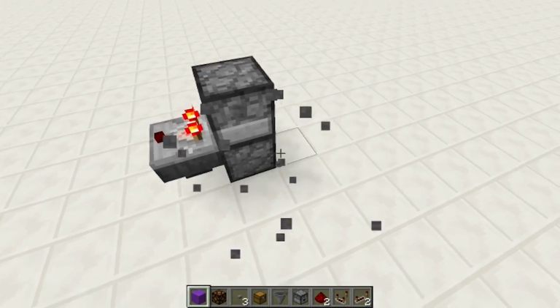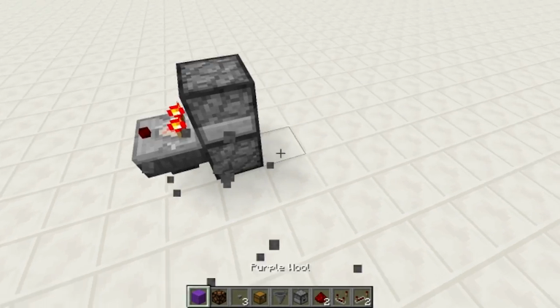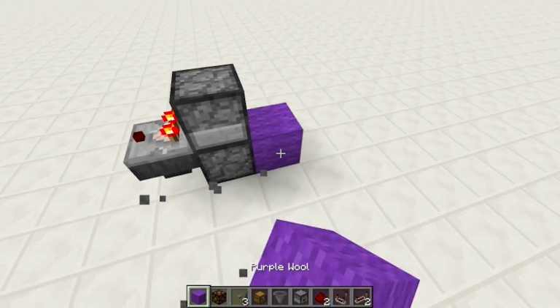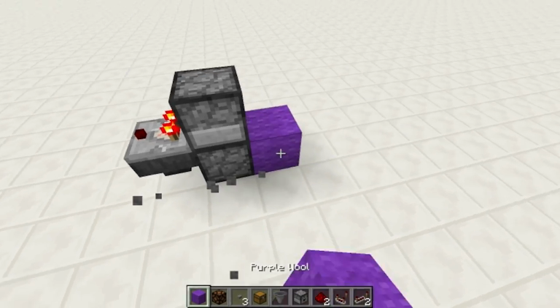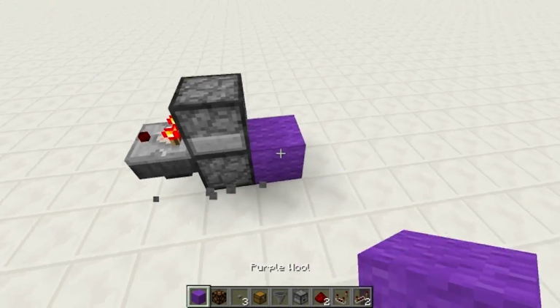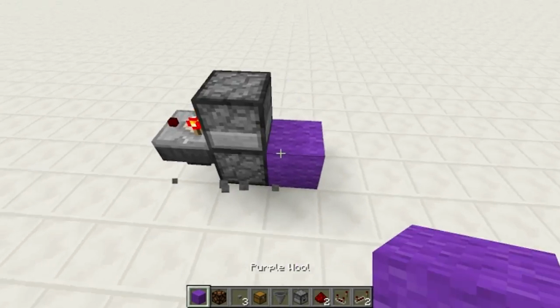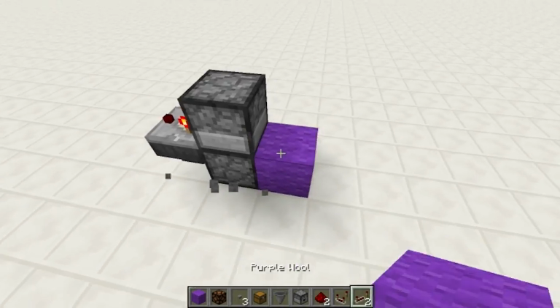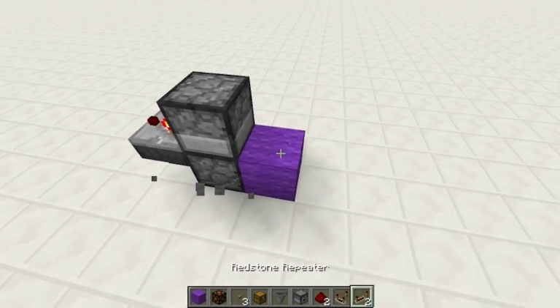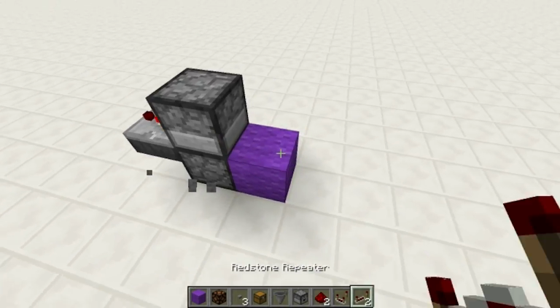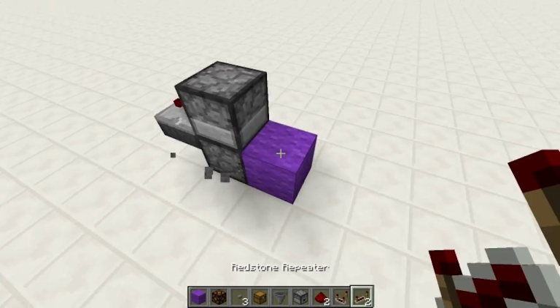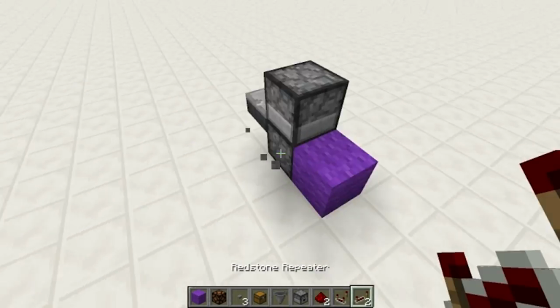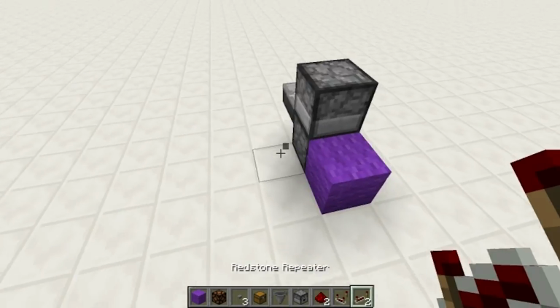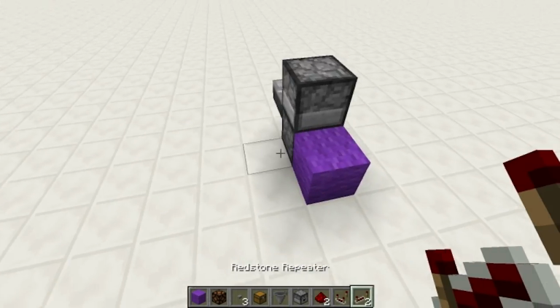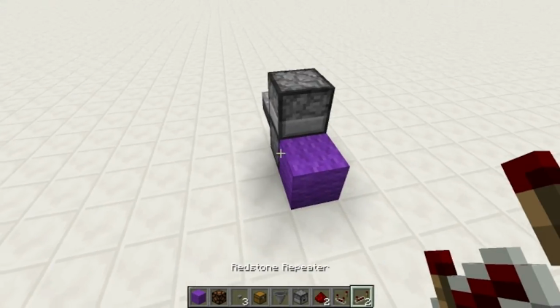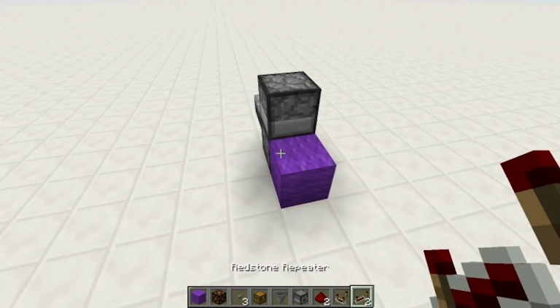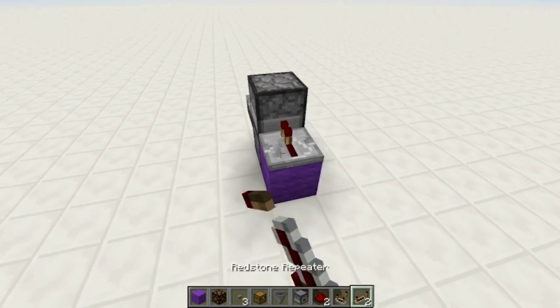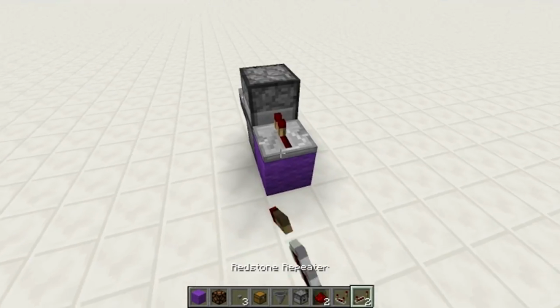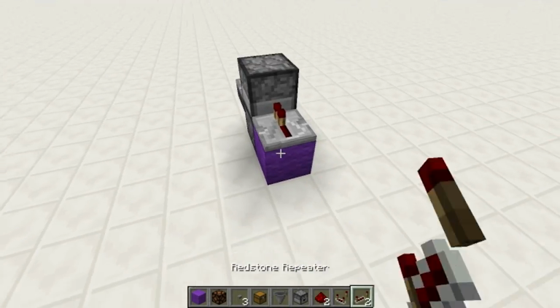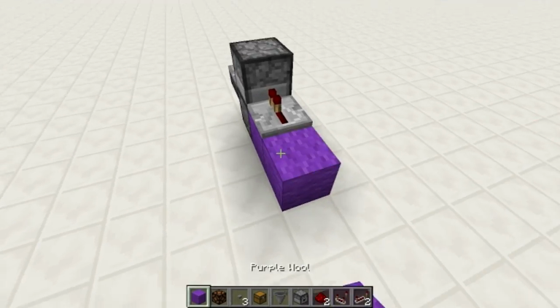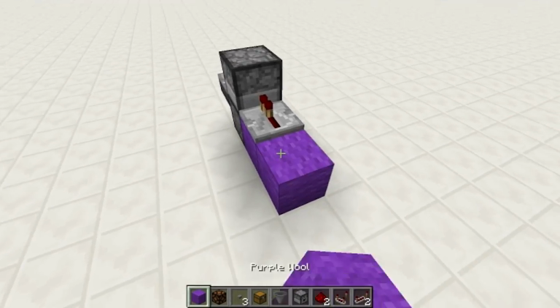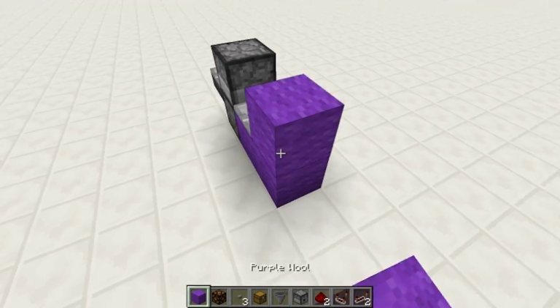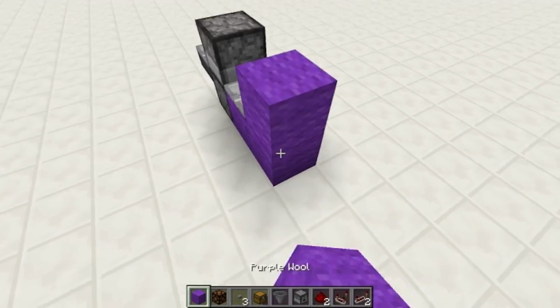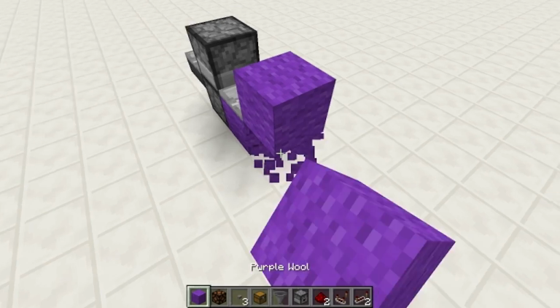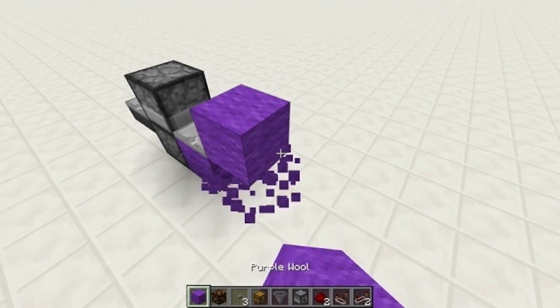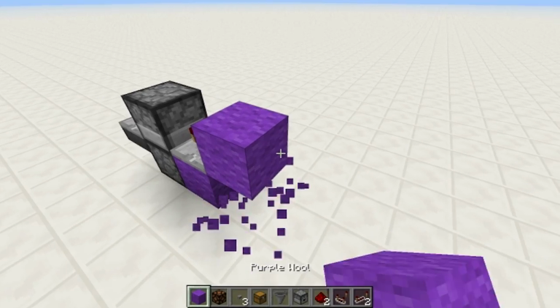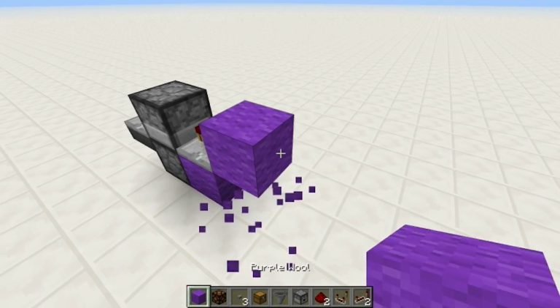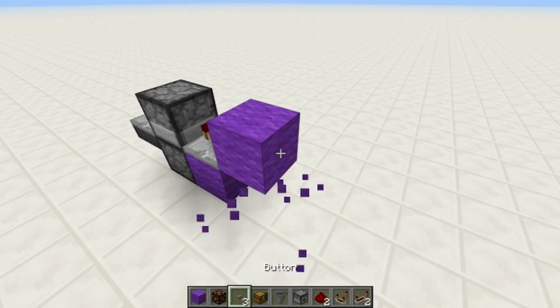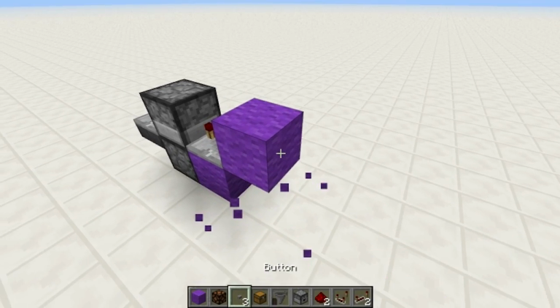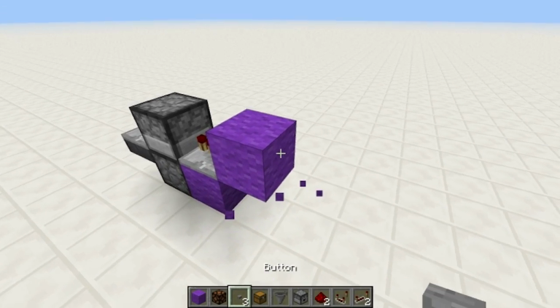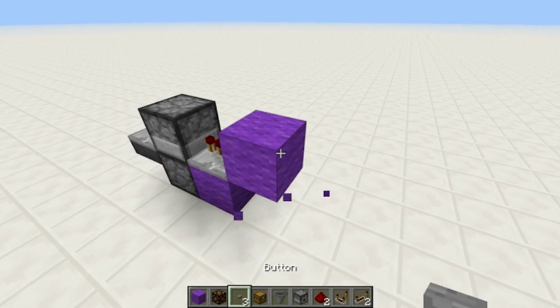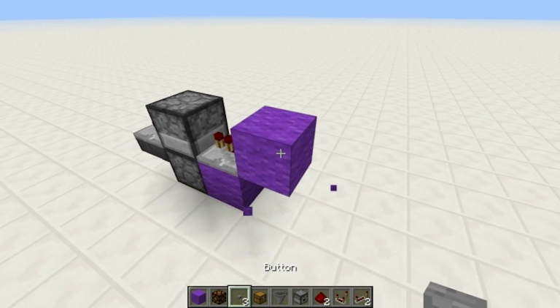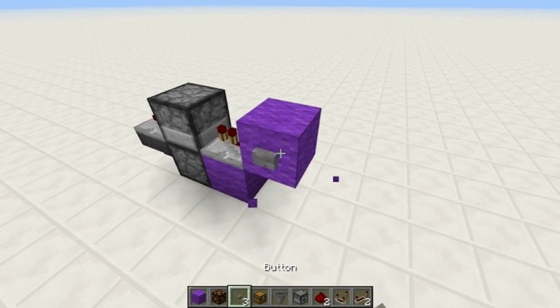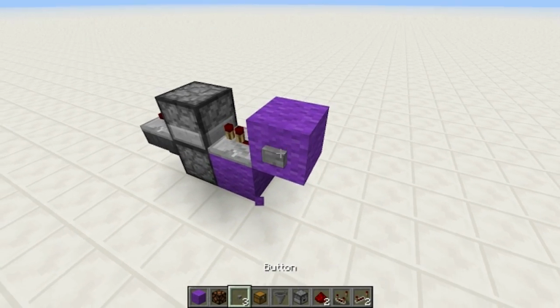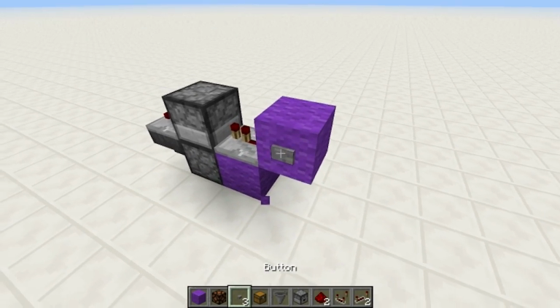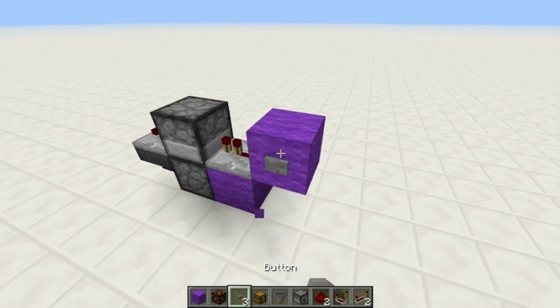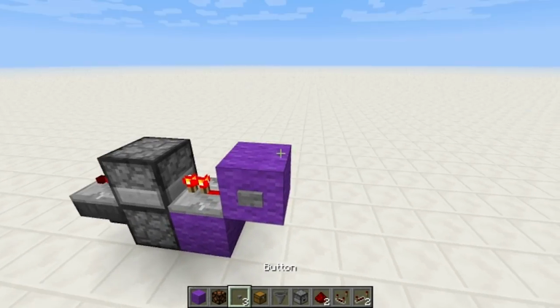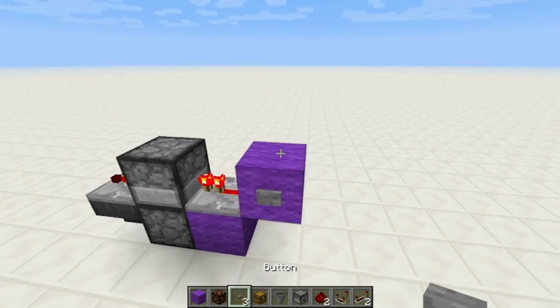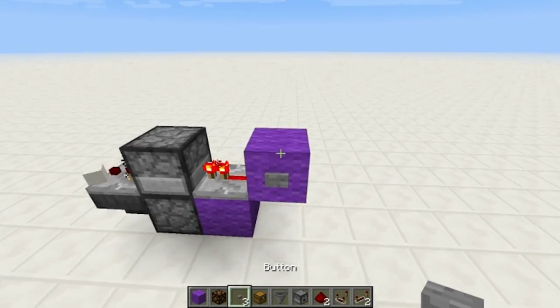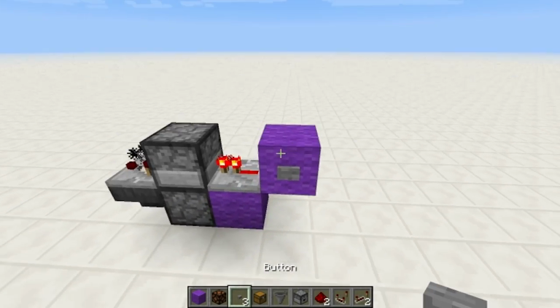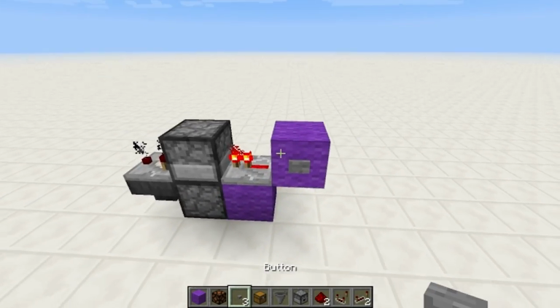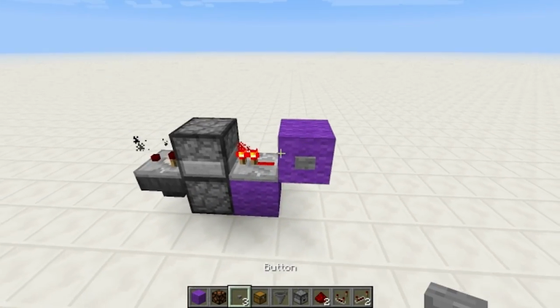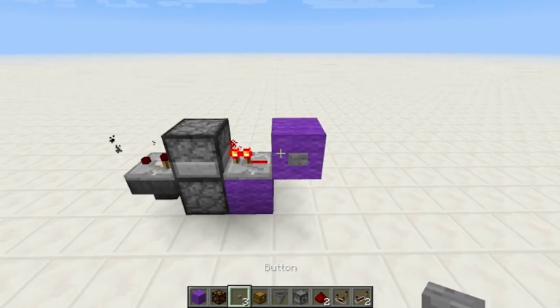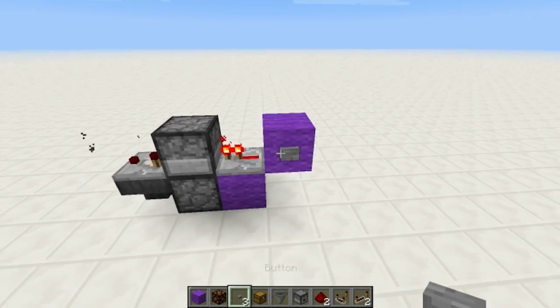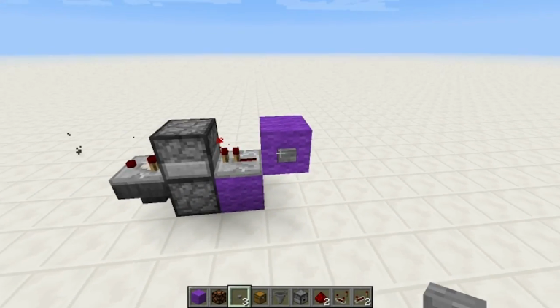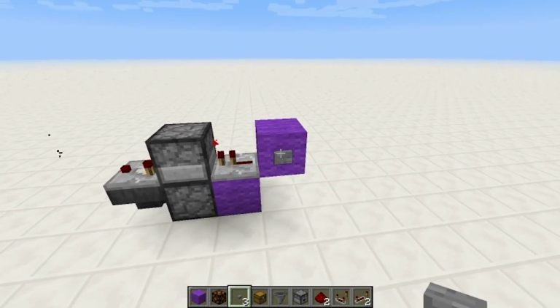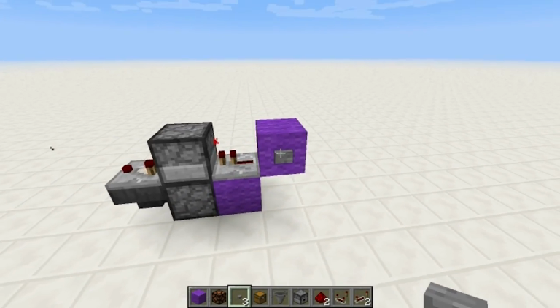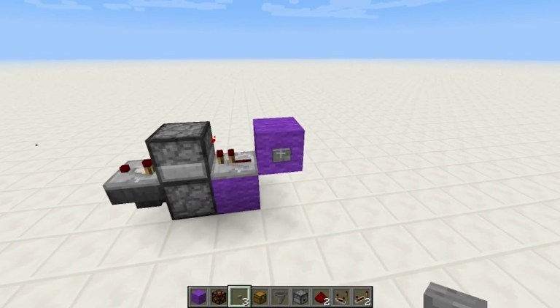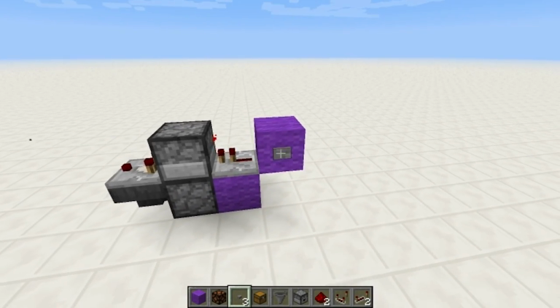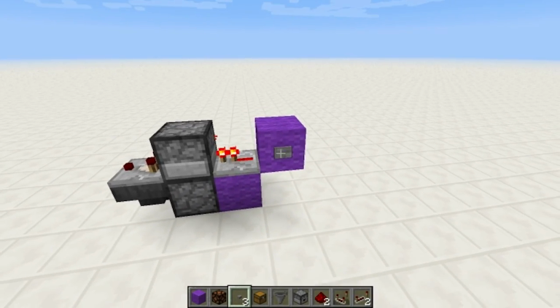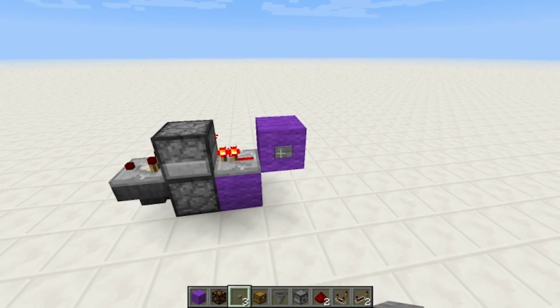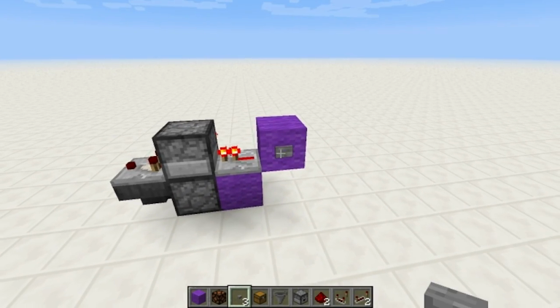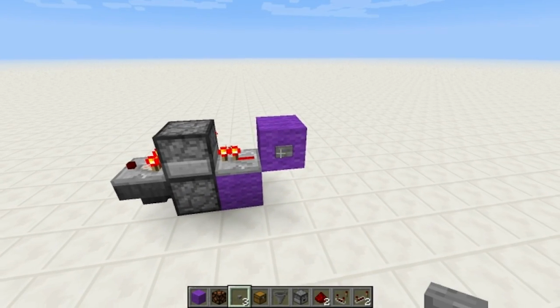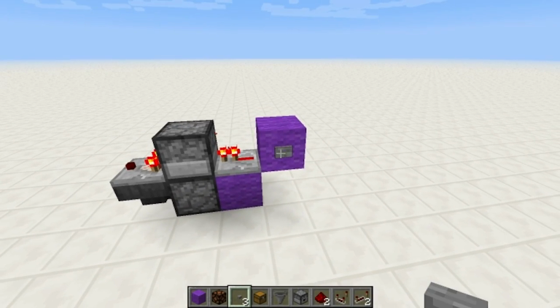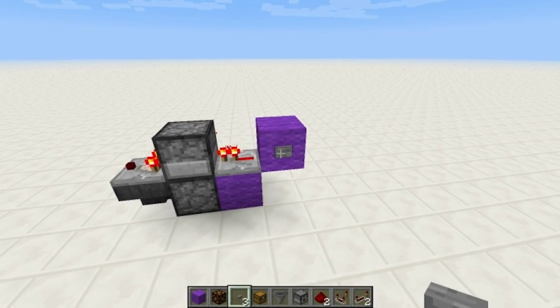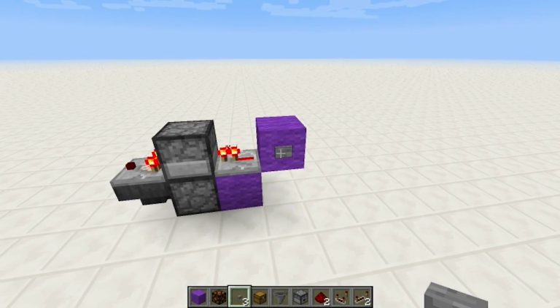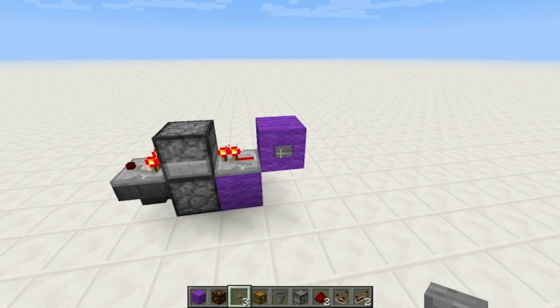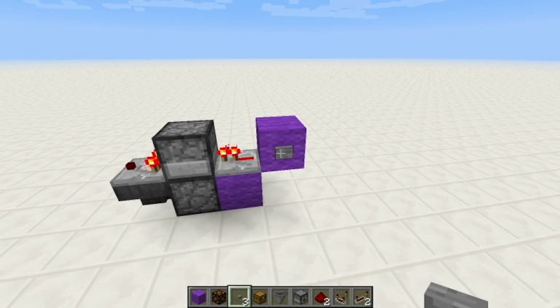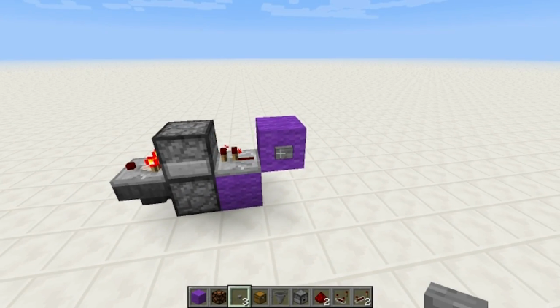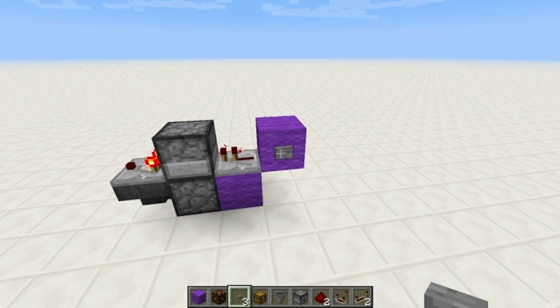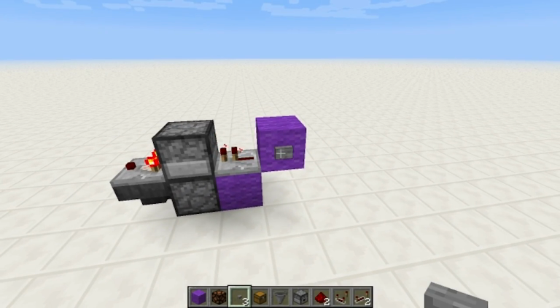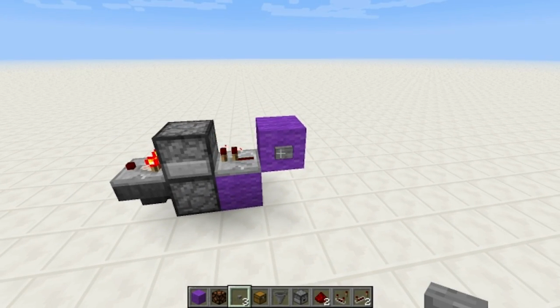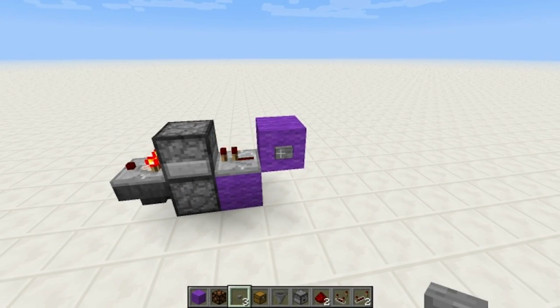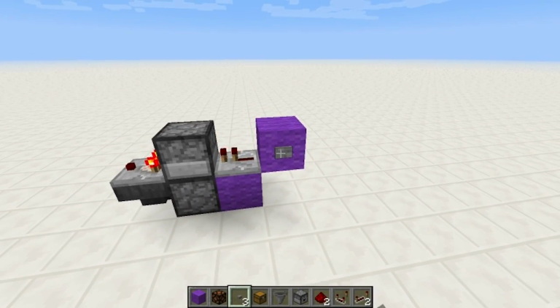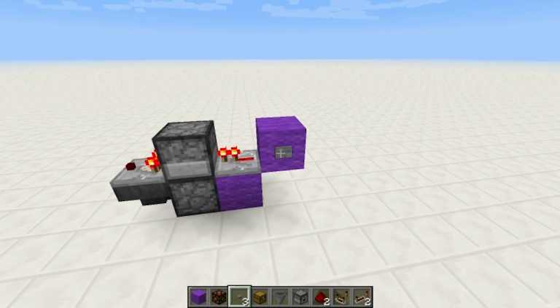And you want to do the input. Make sure you power with the PGA right there. Anyways, there you go. It'll never fall out, that item.